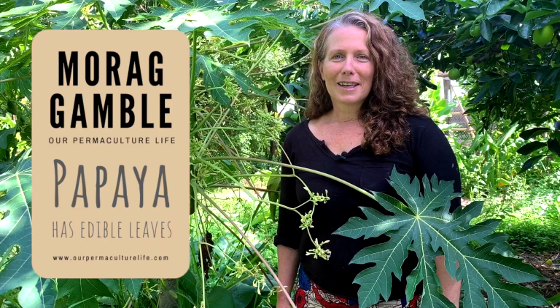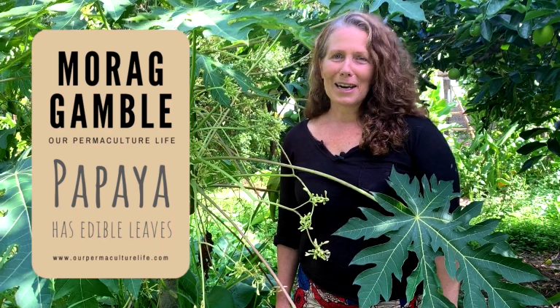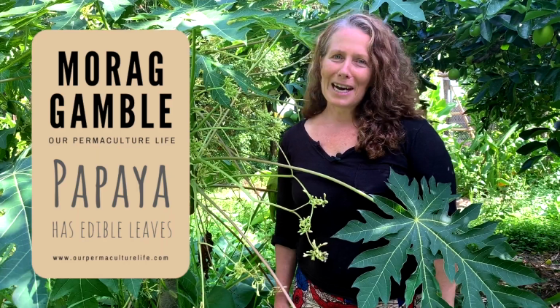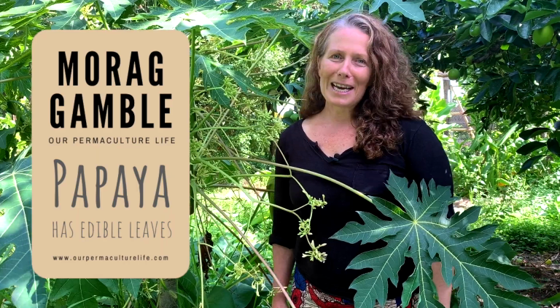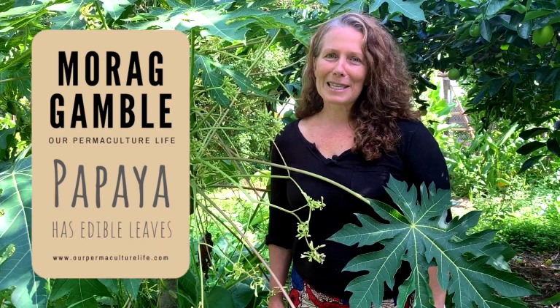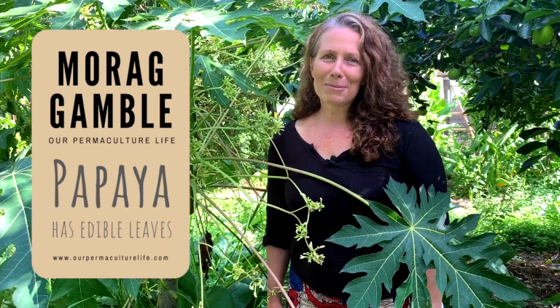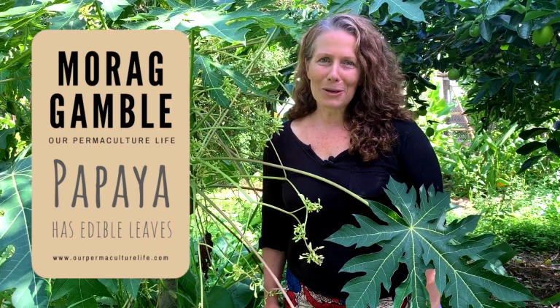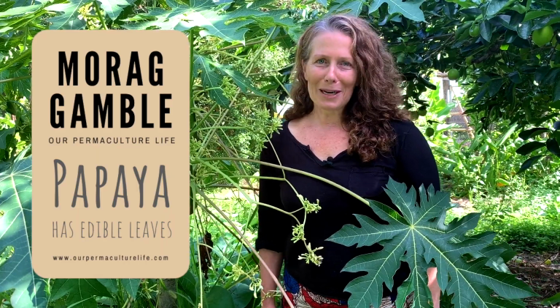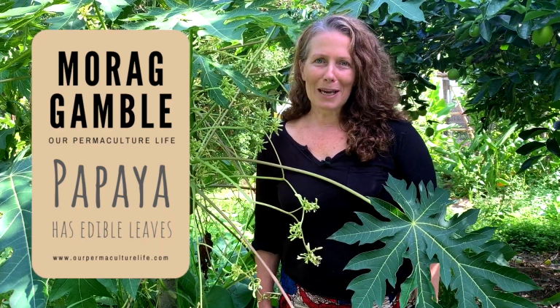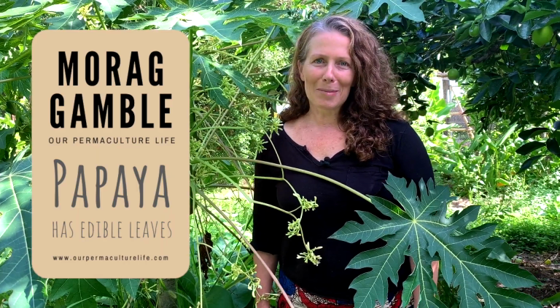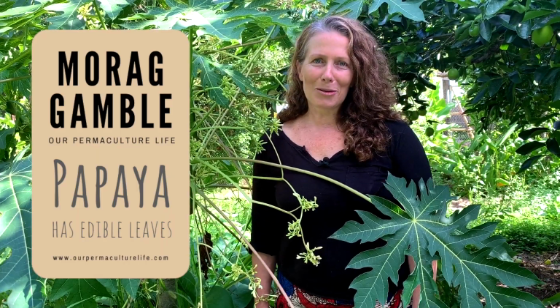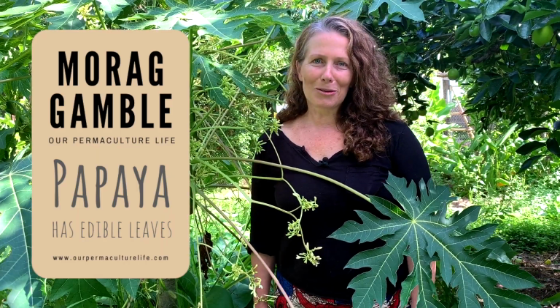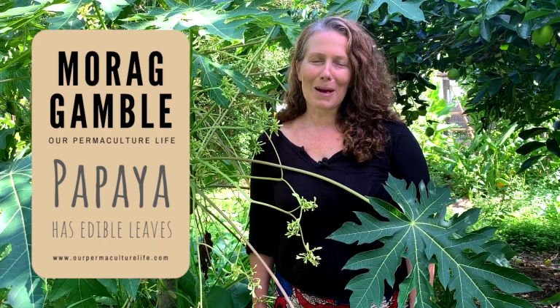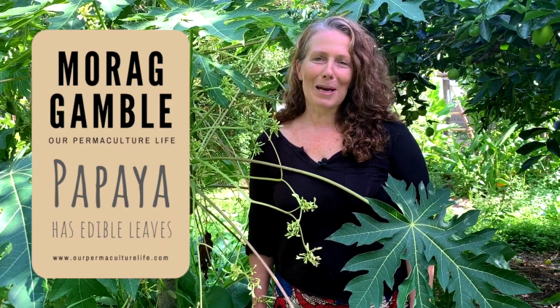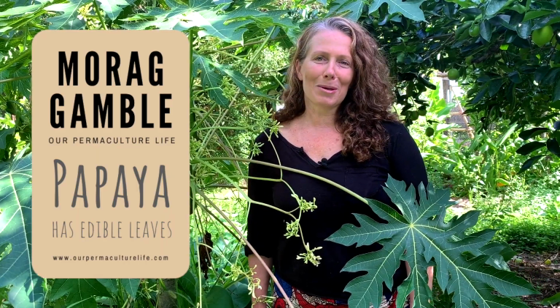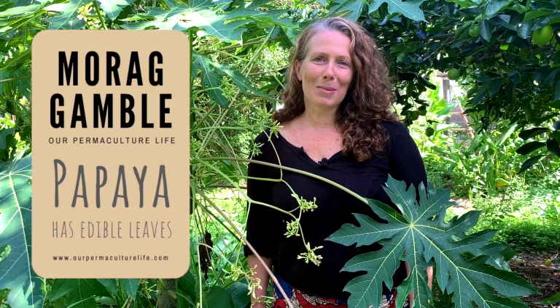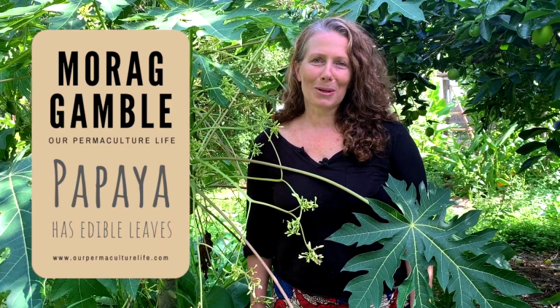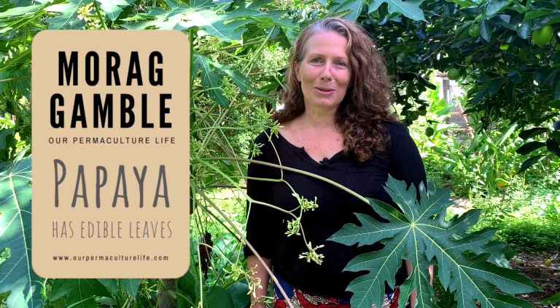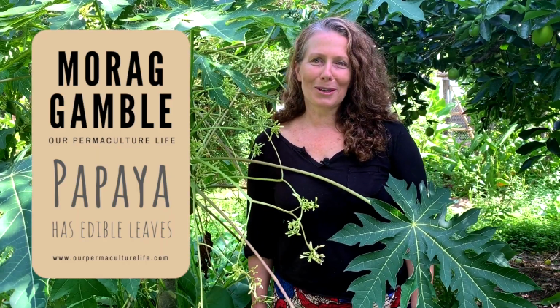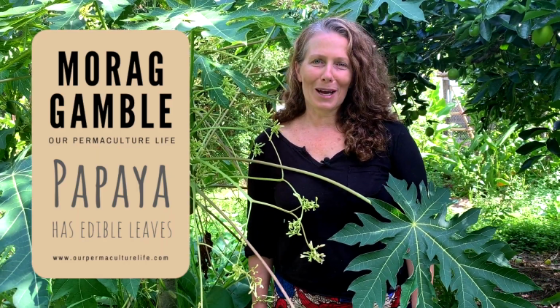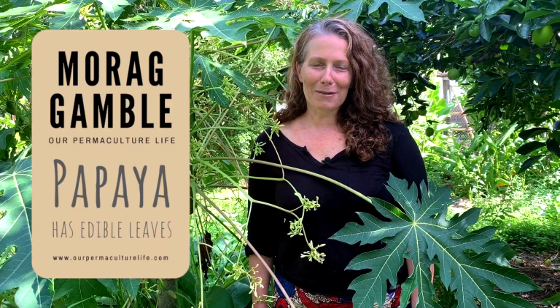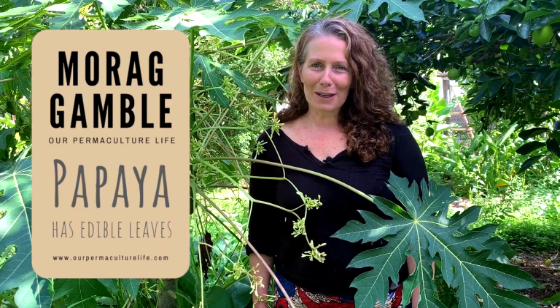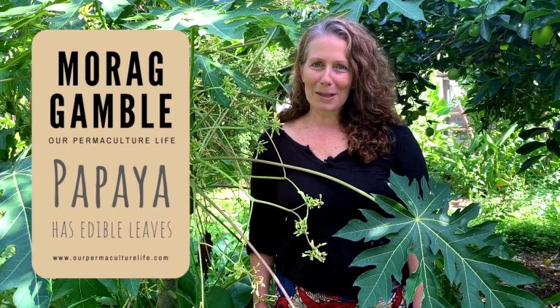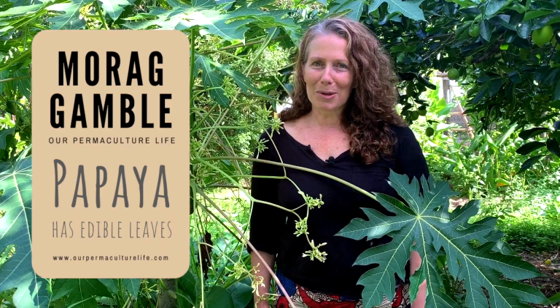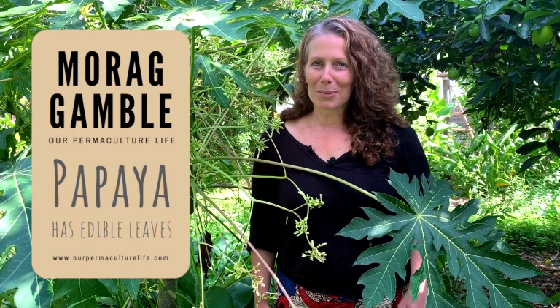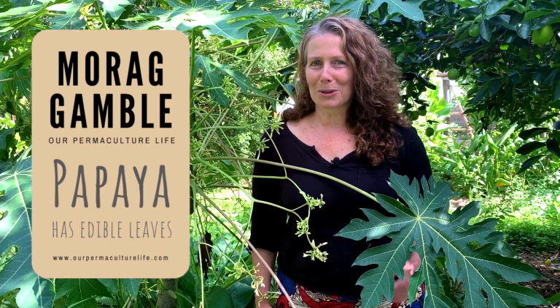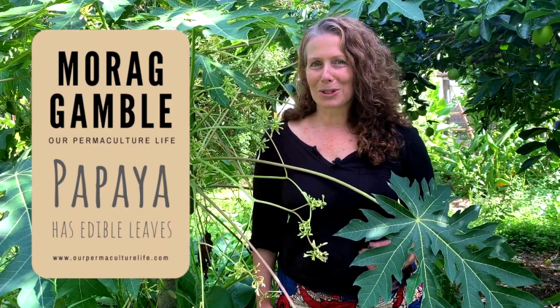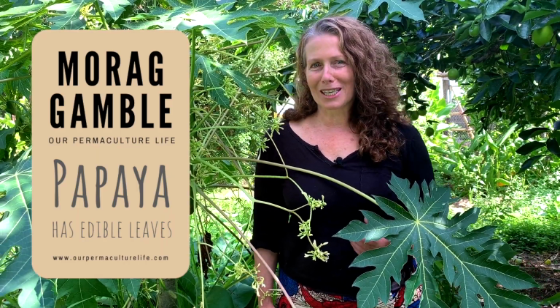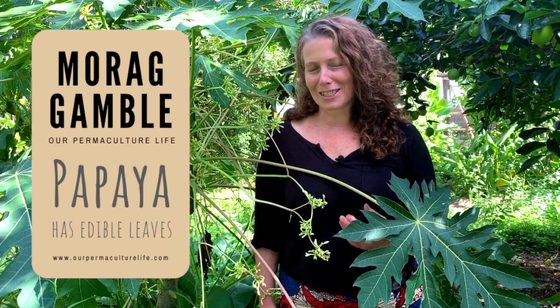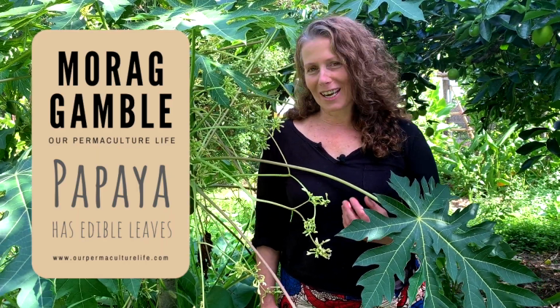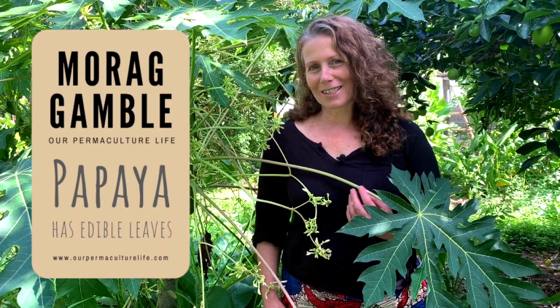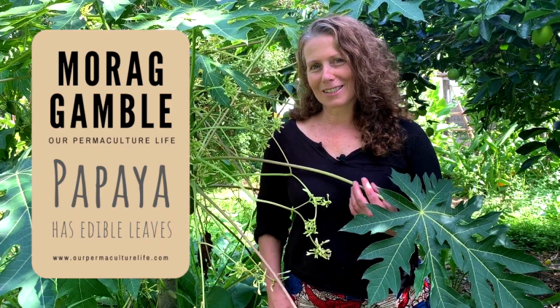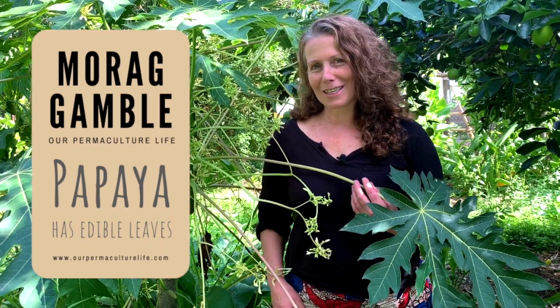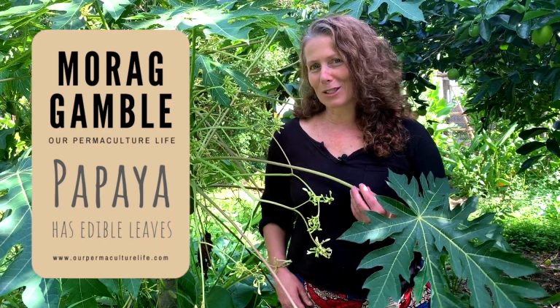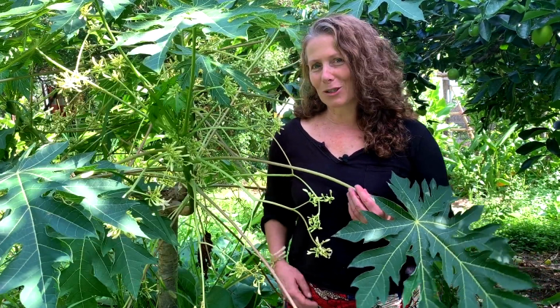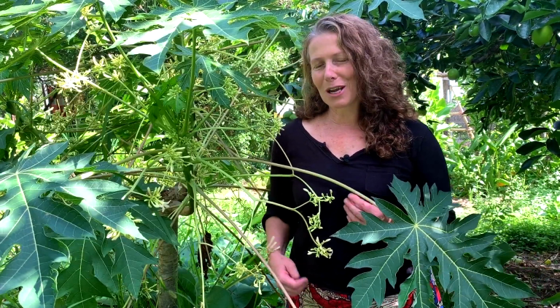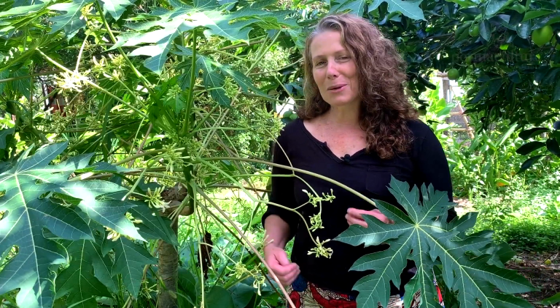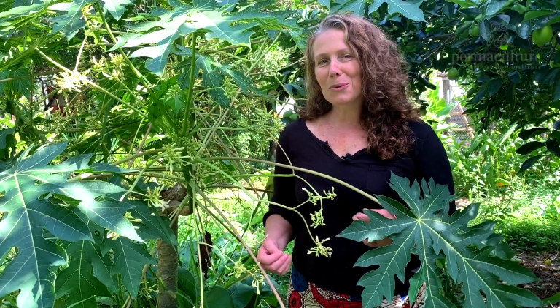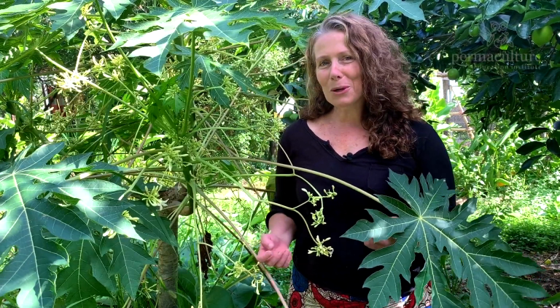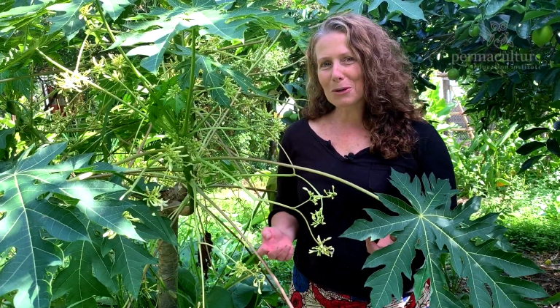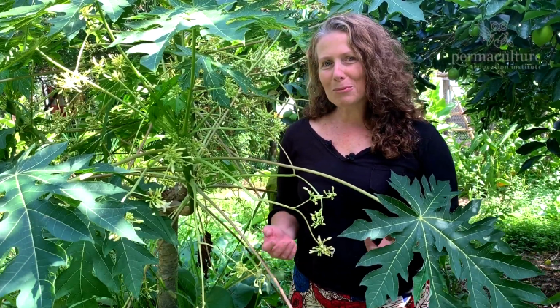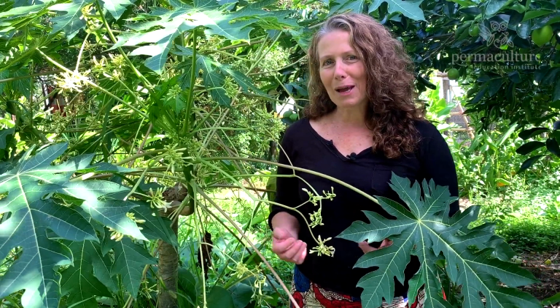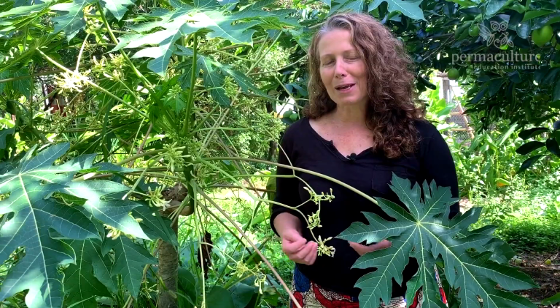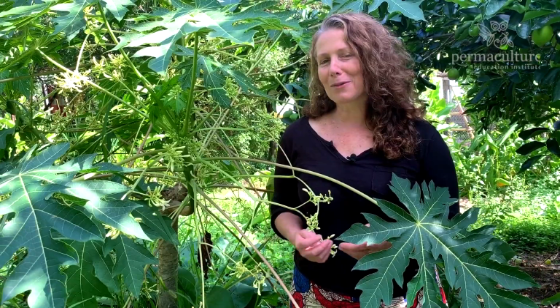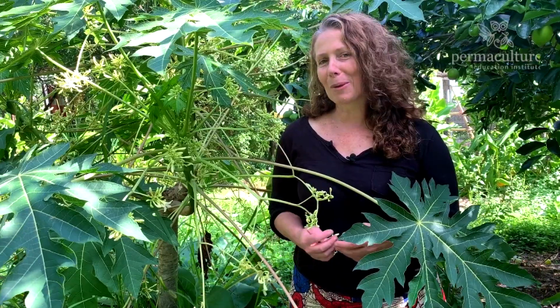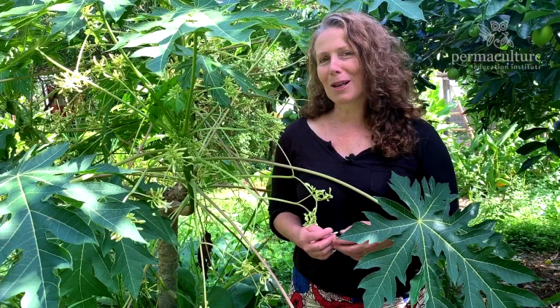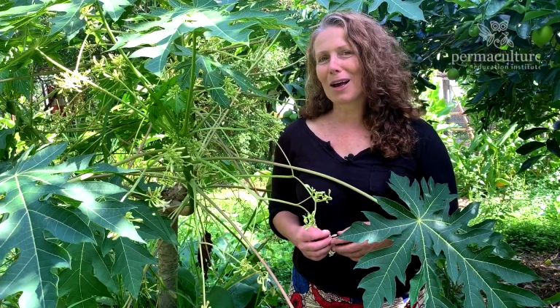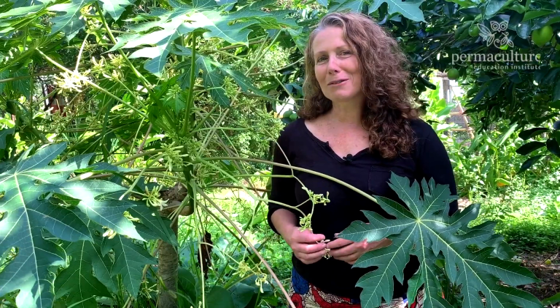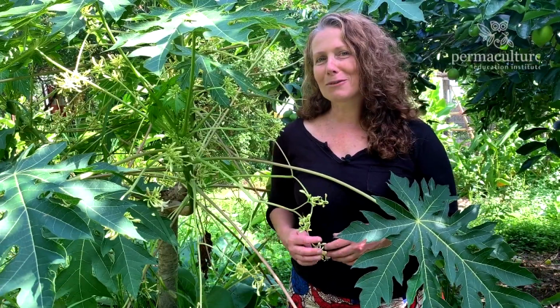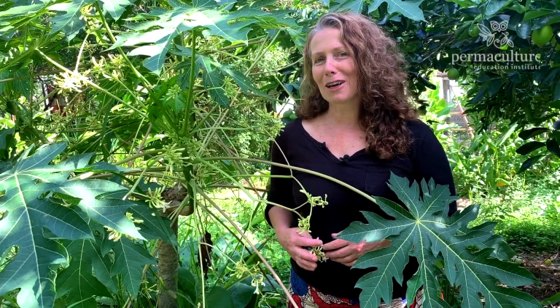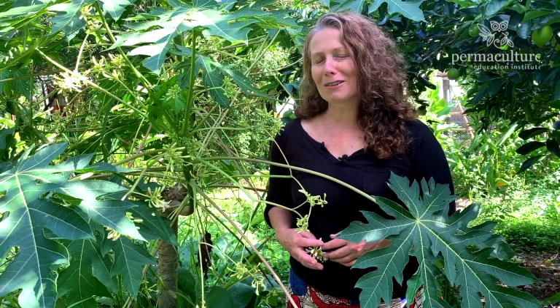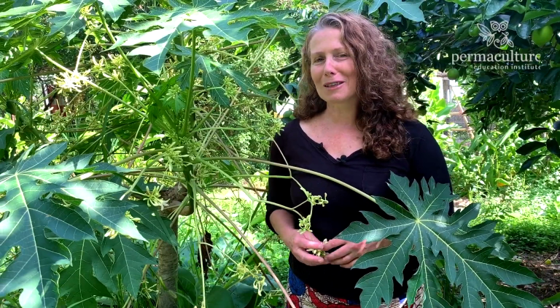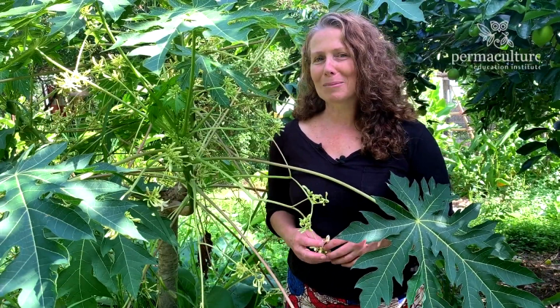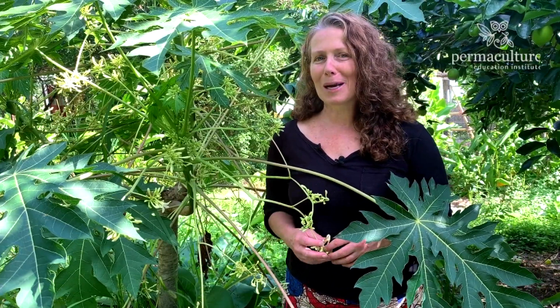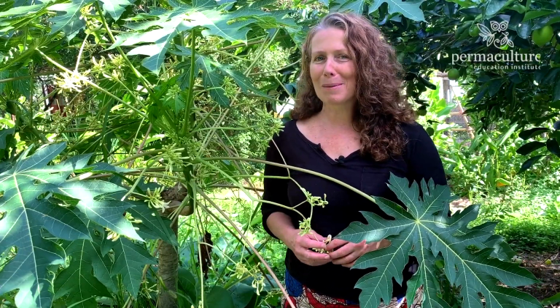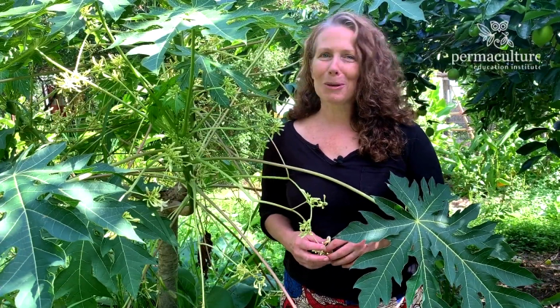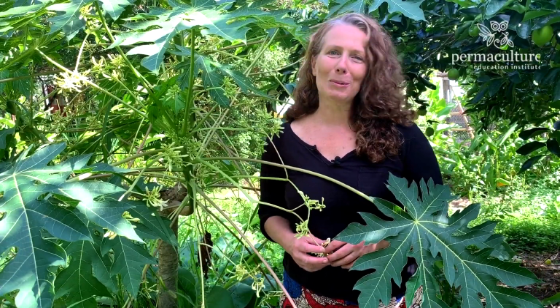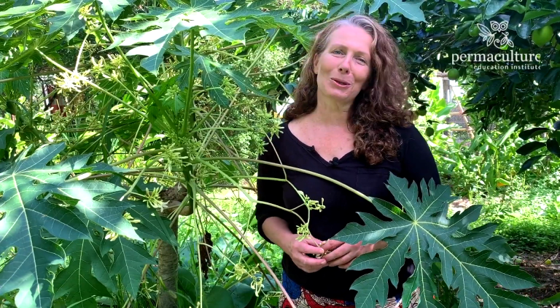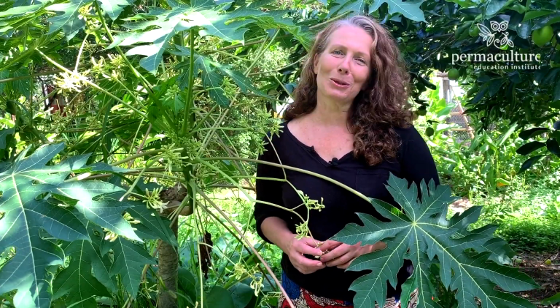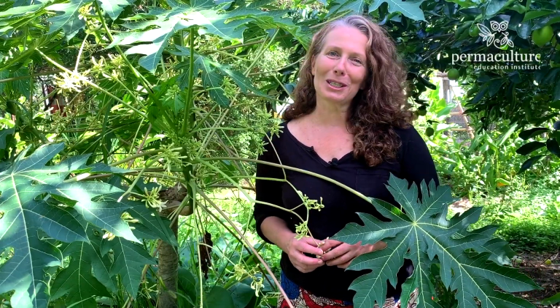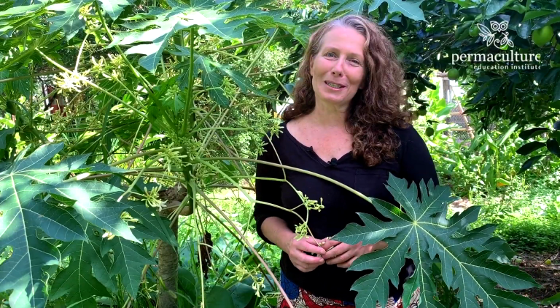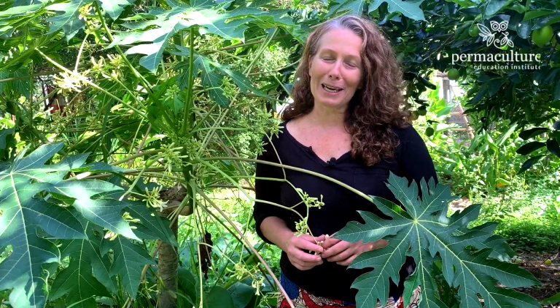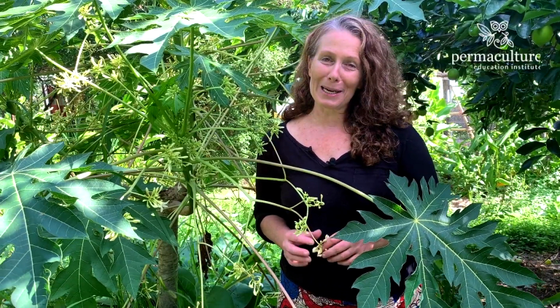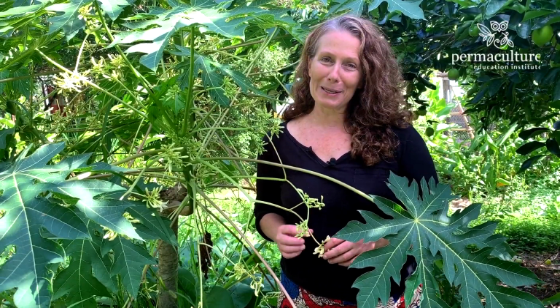Hi, it's Maura Gamble from Our Permaculture Life and the Permaculture Education Institute, and welcome back from my Live at Five in my permaculture garden.